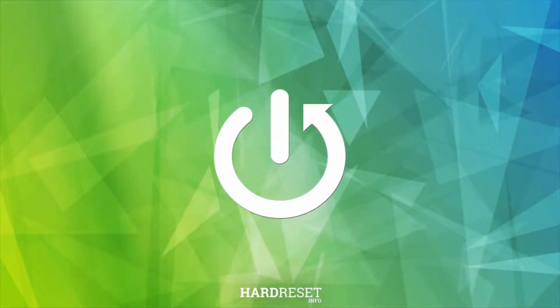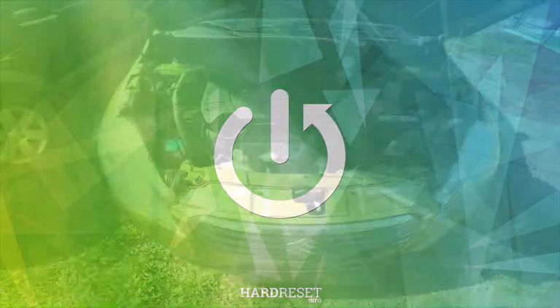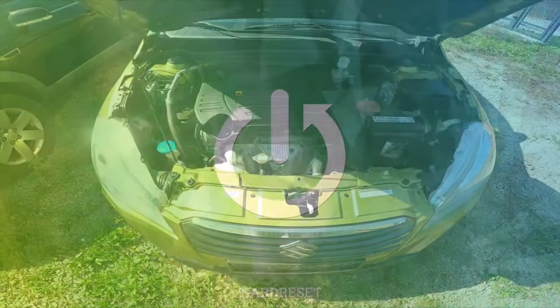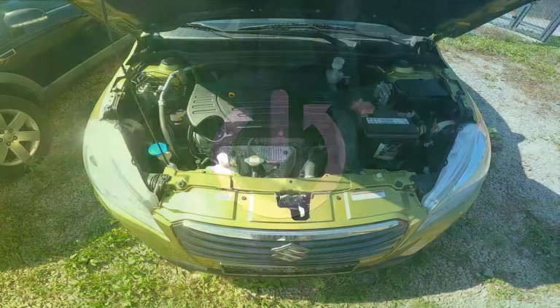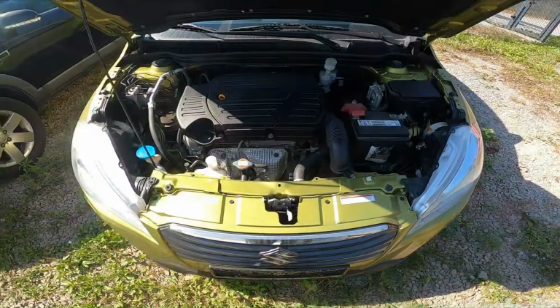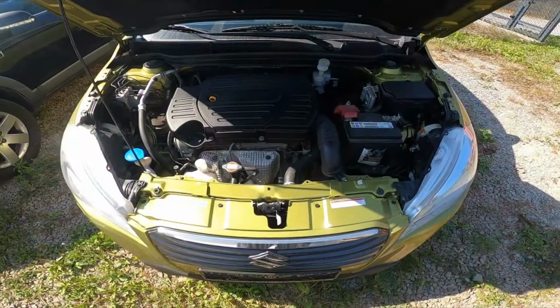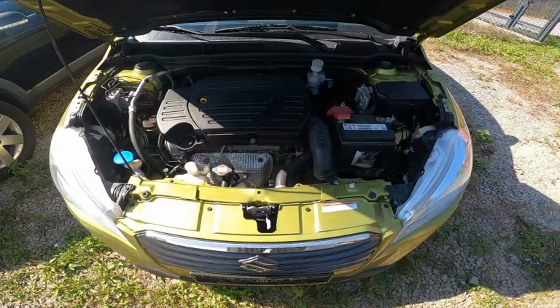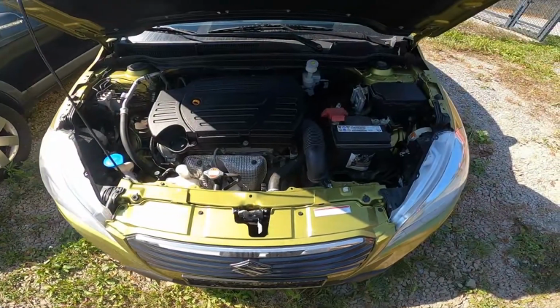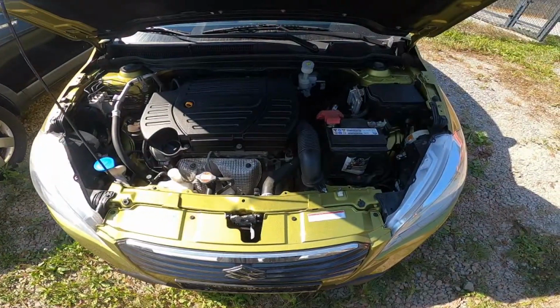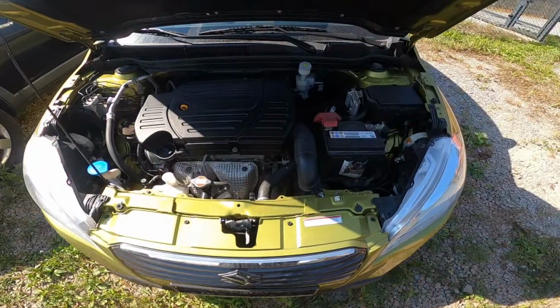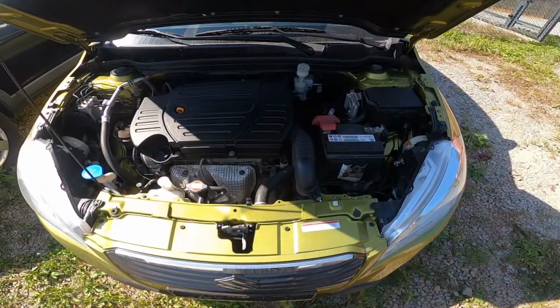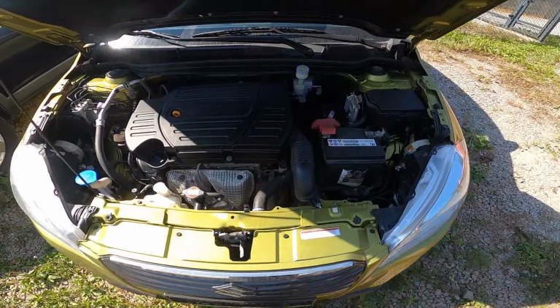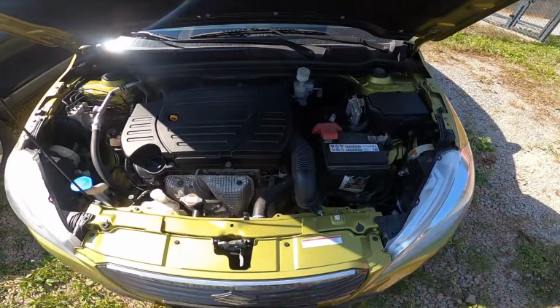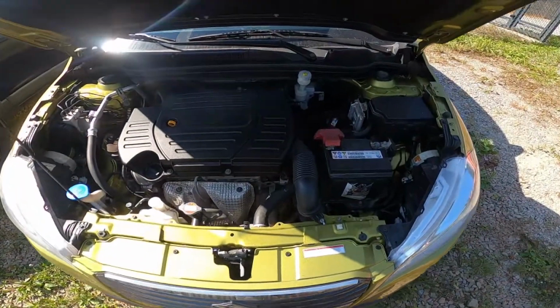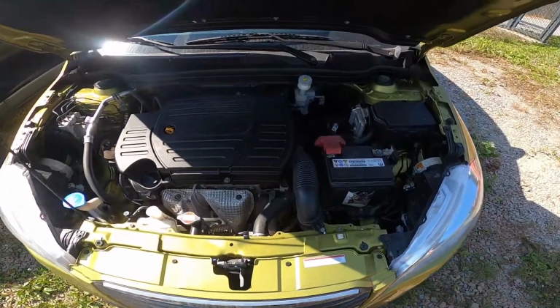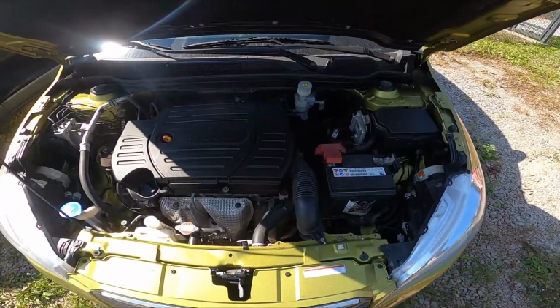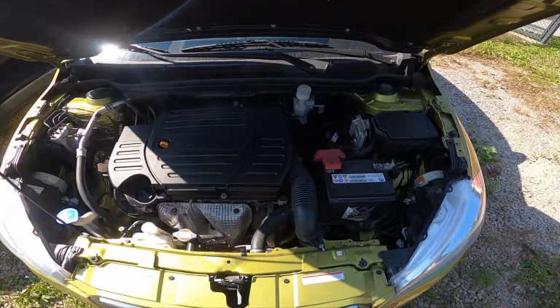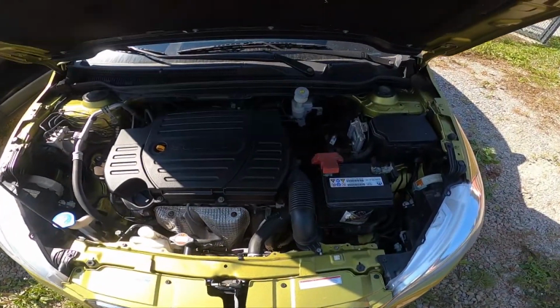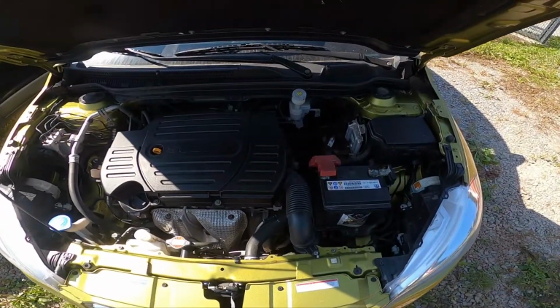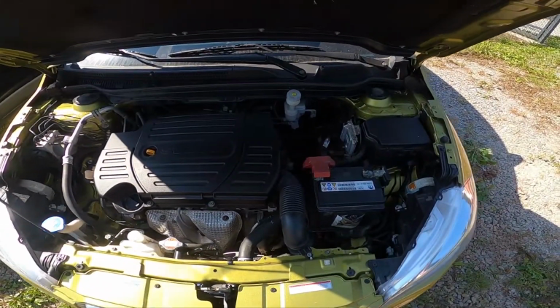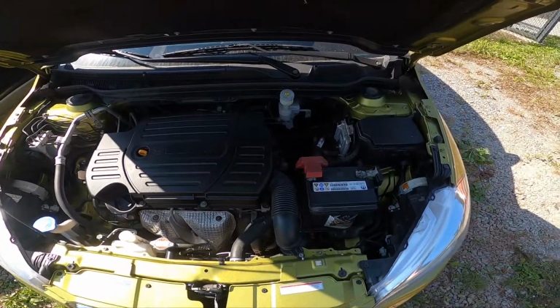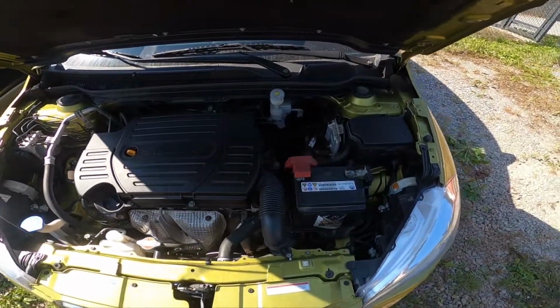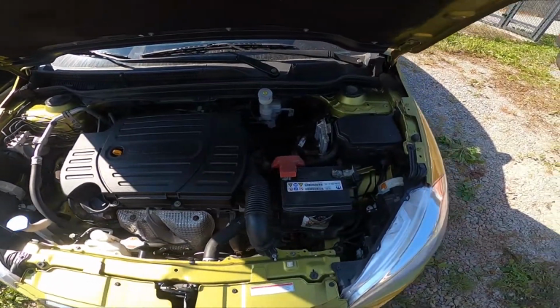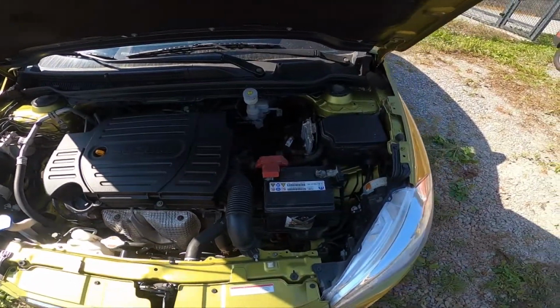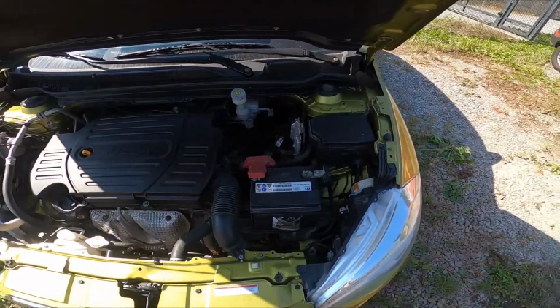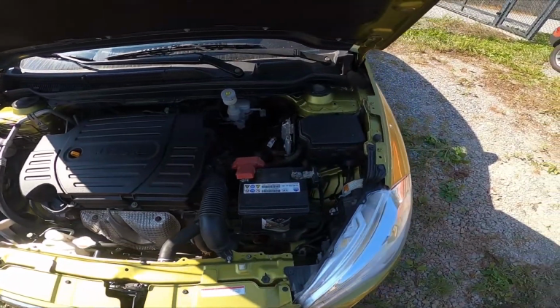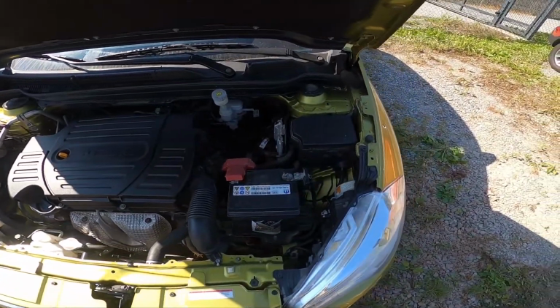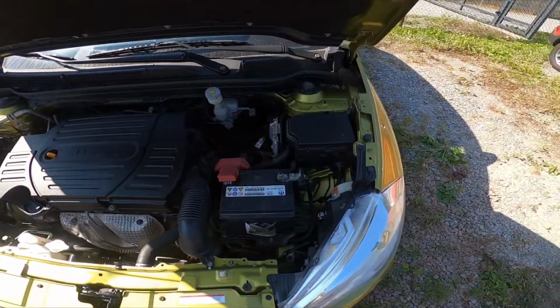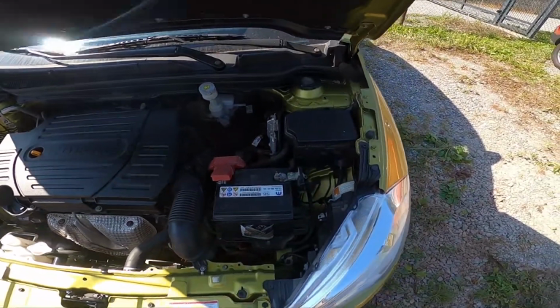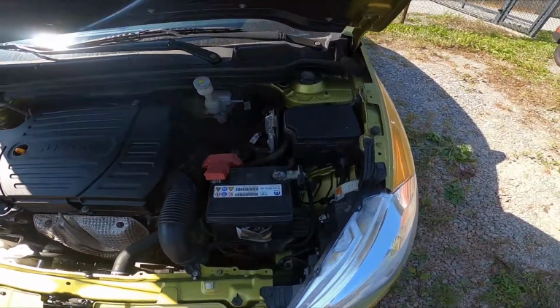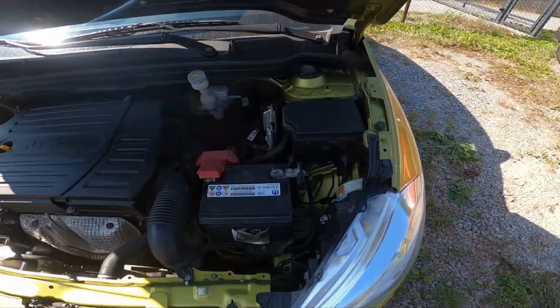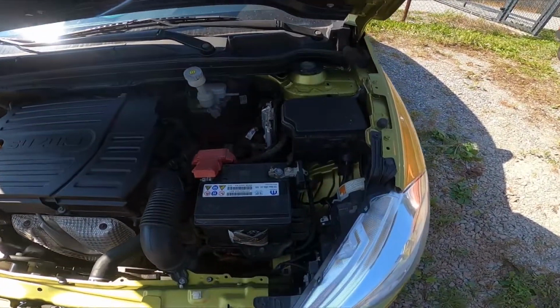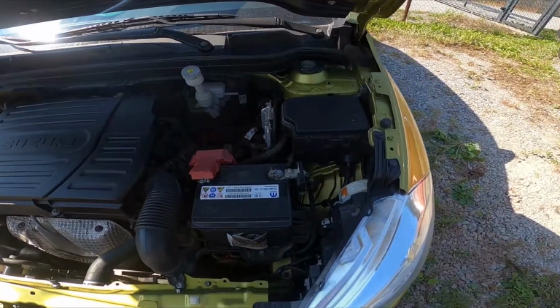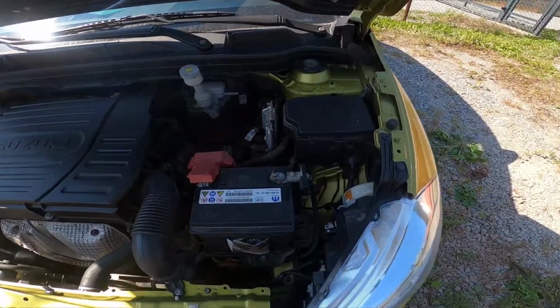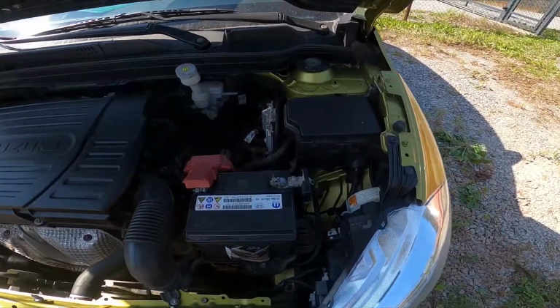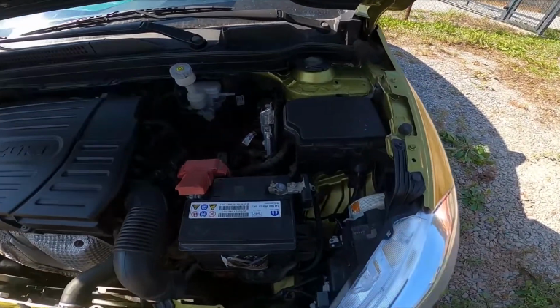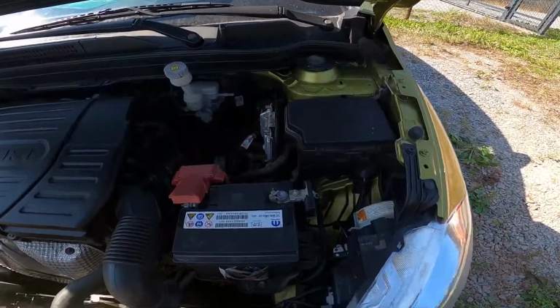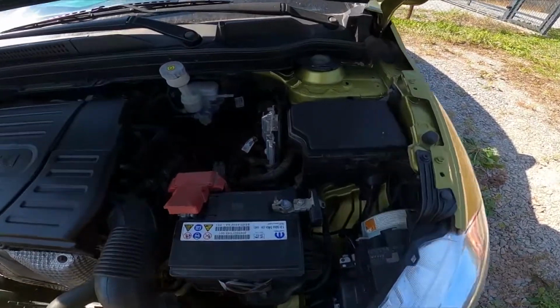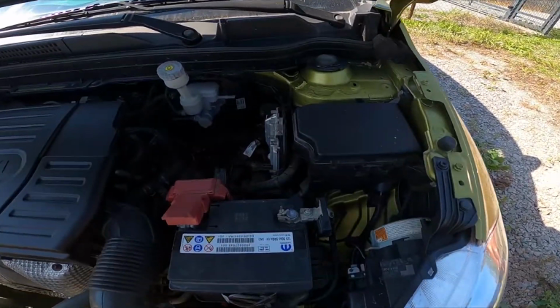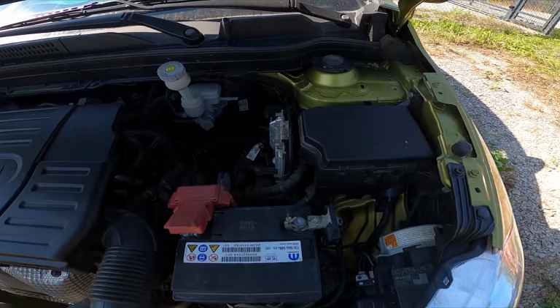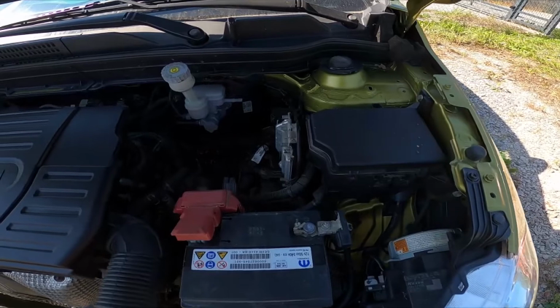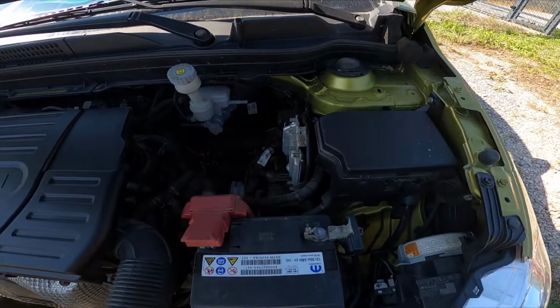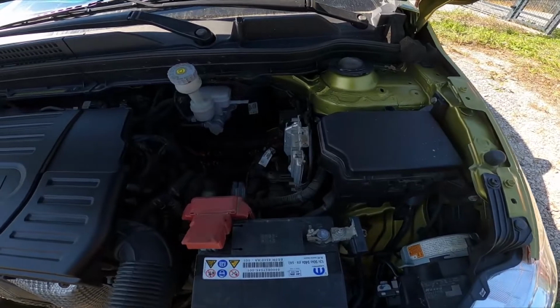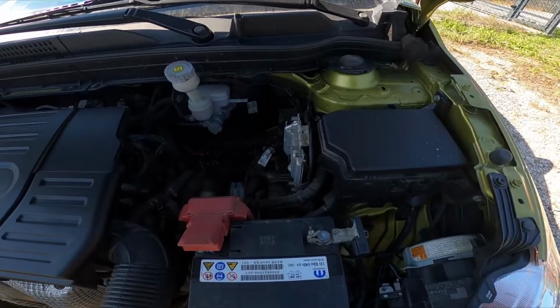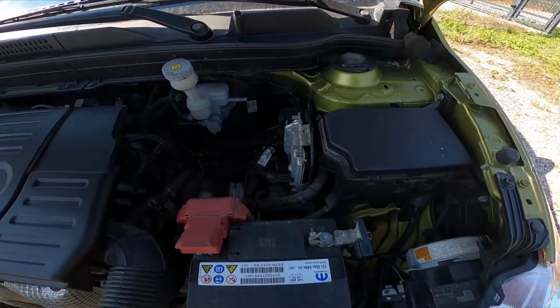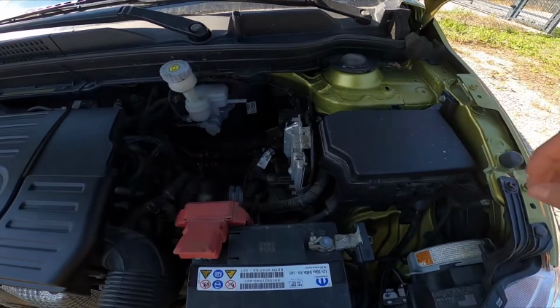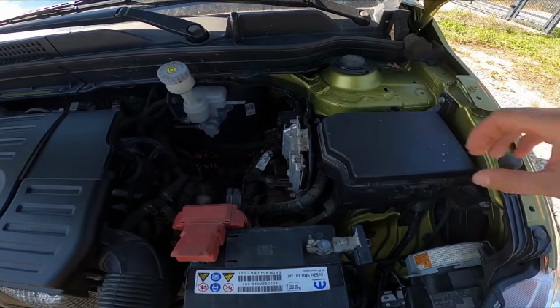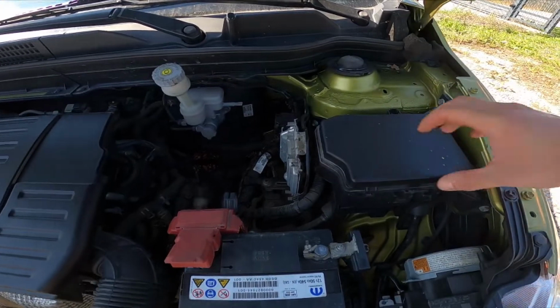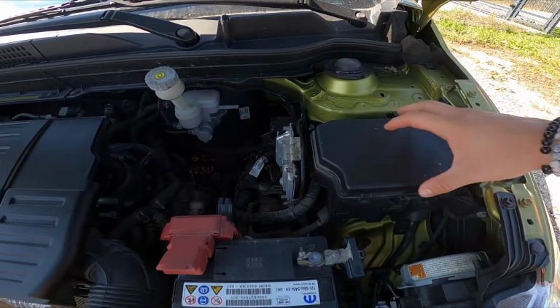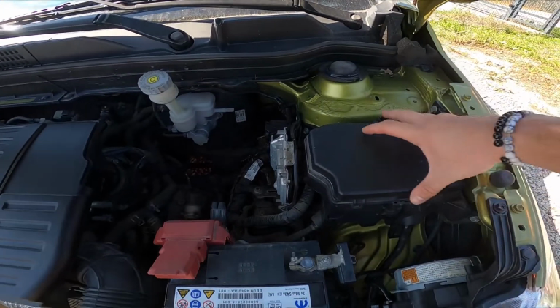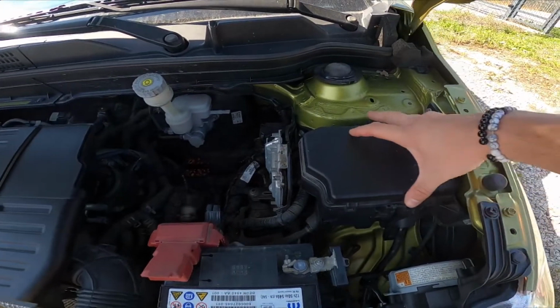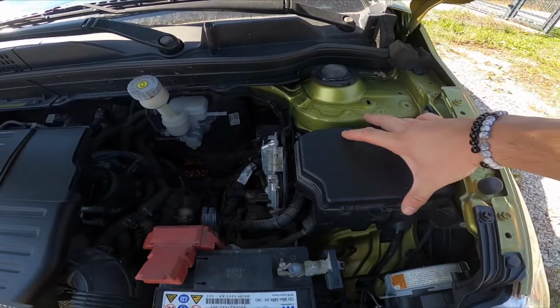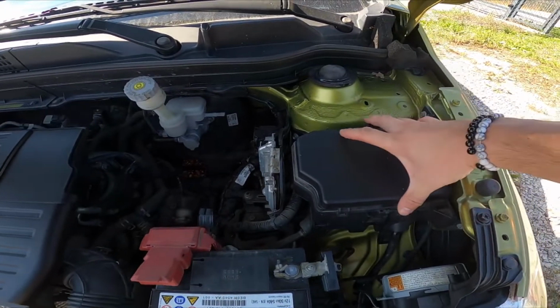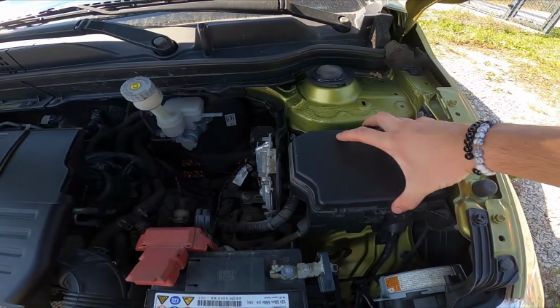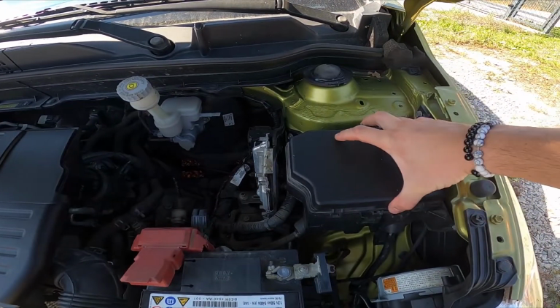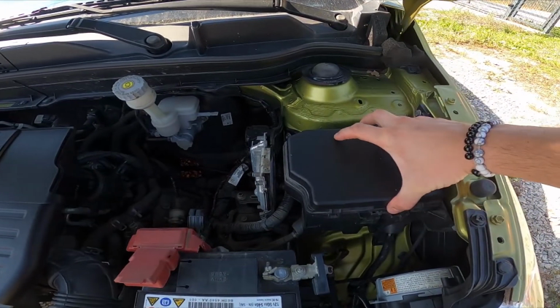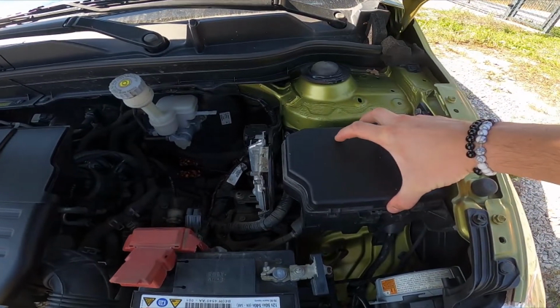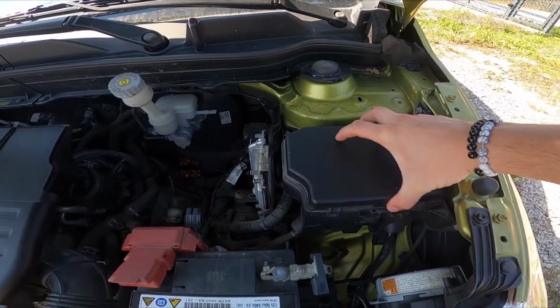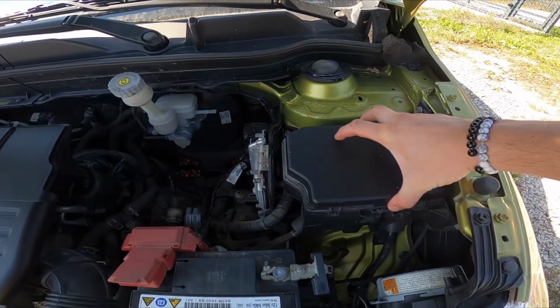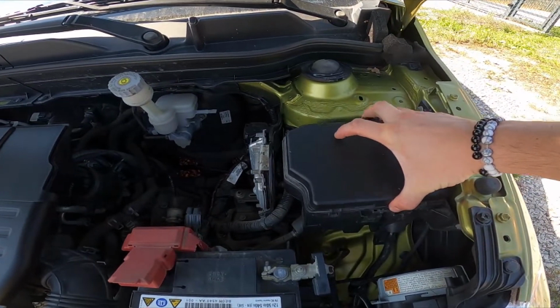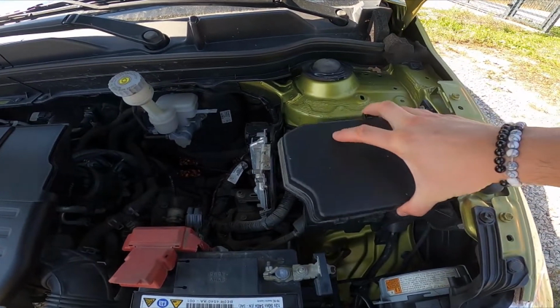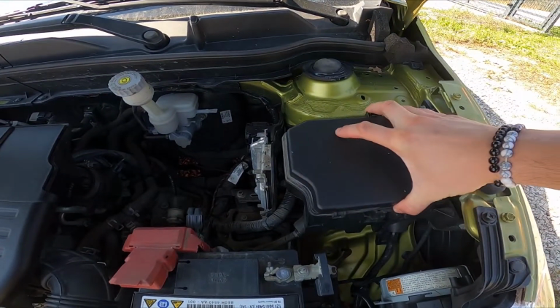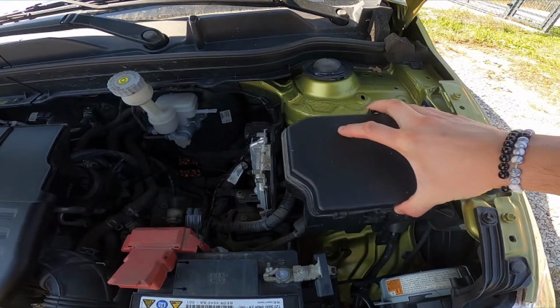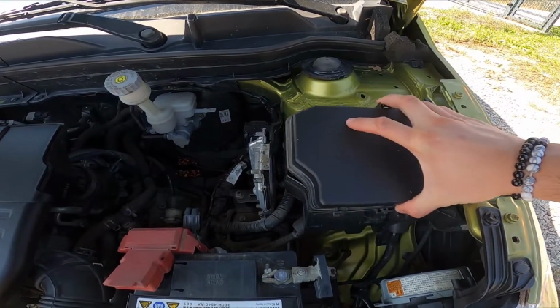In the beginning, let's take a look at the right side of the engine compartment — the fuse box is located right here.